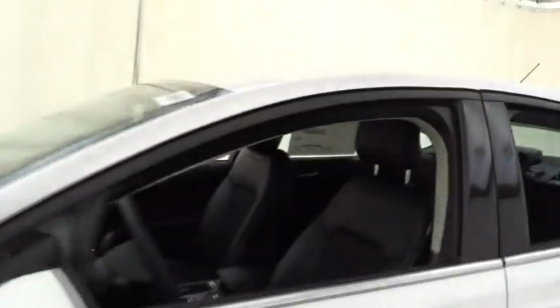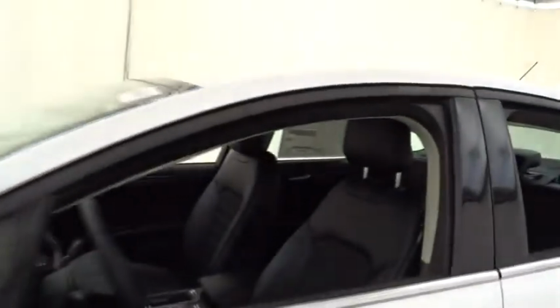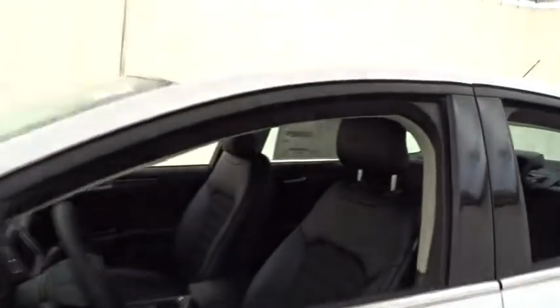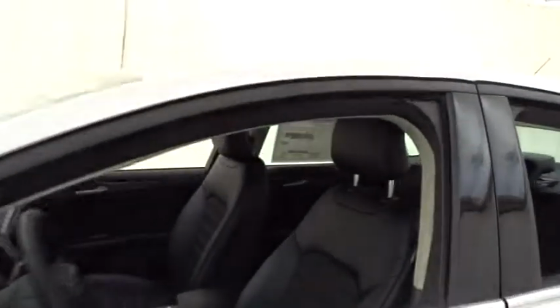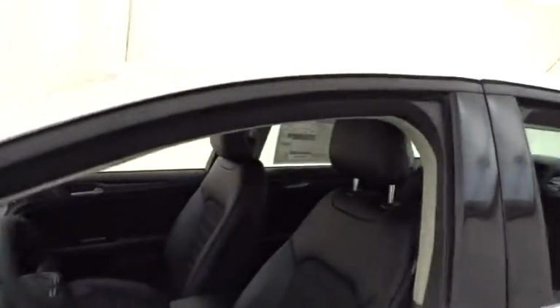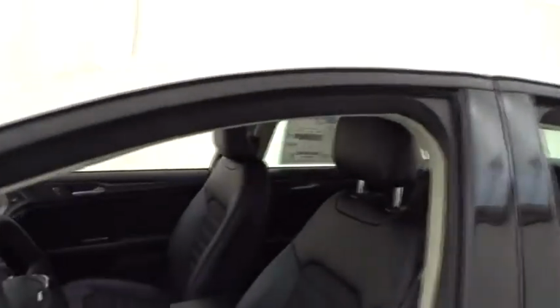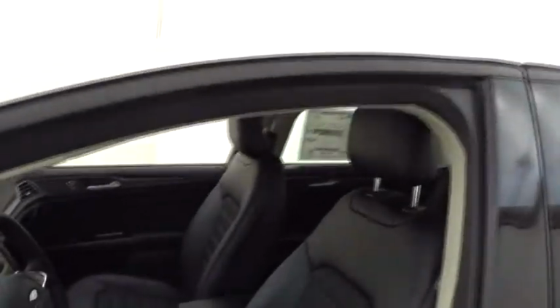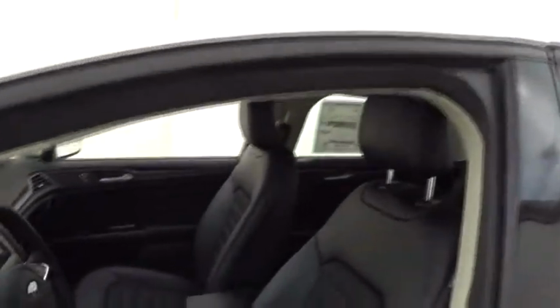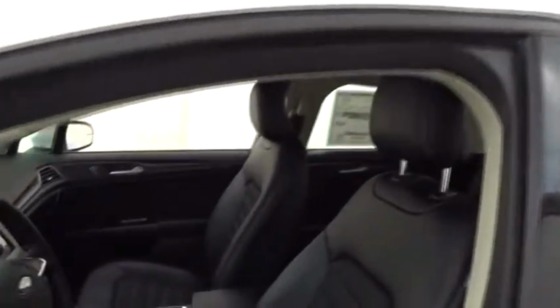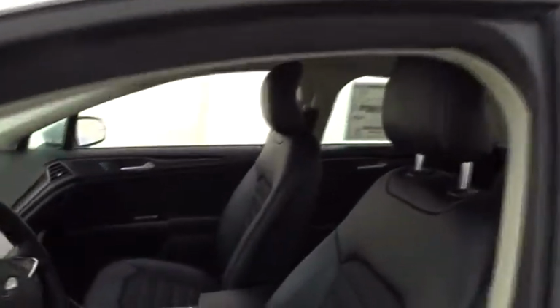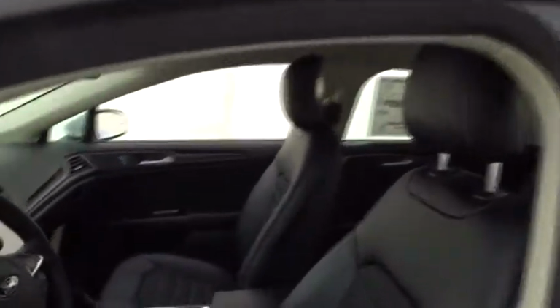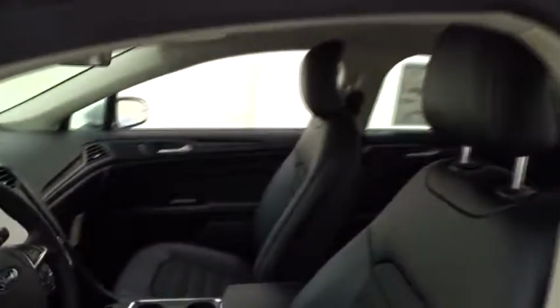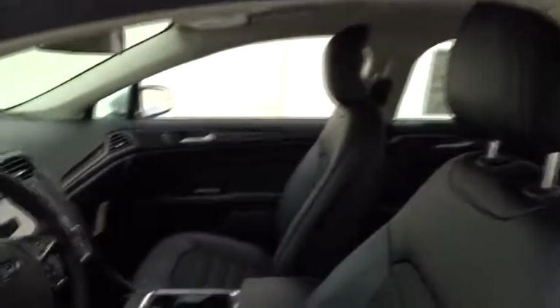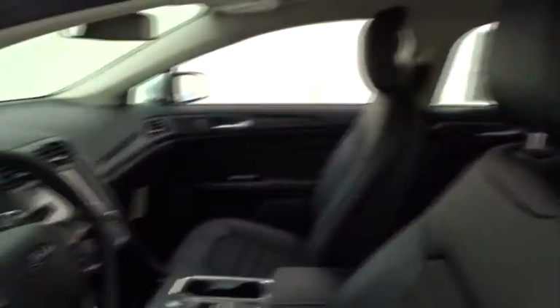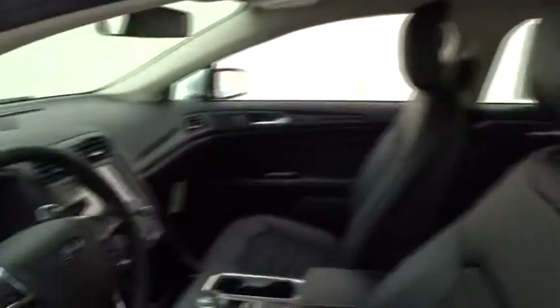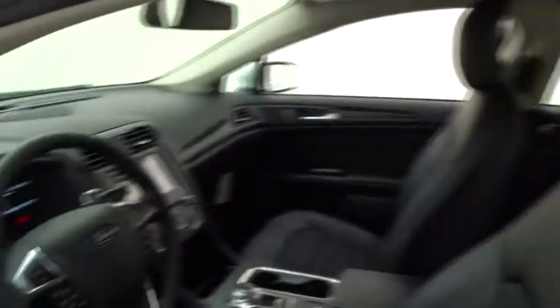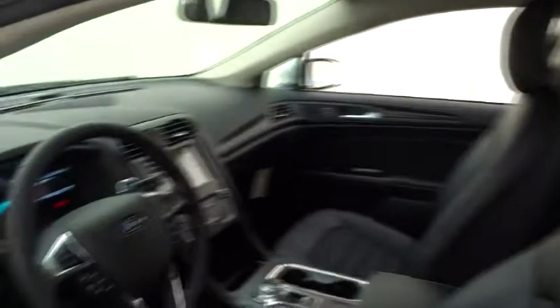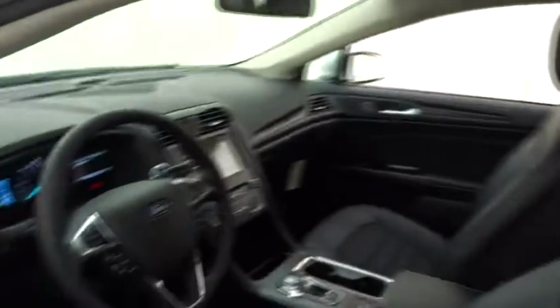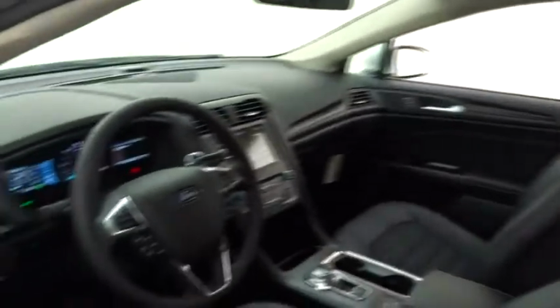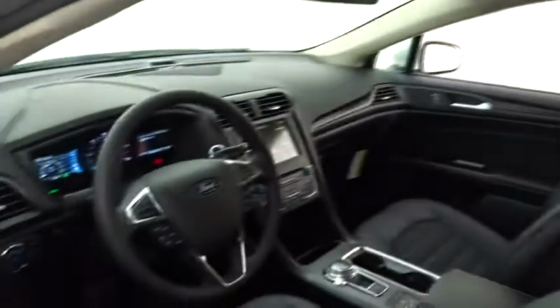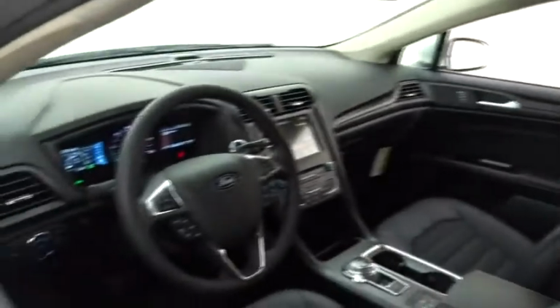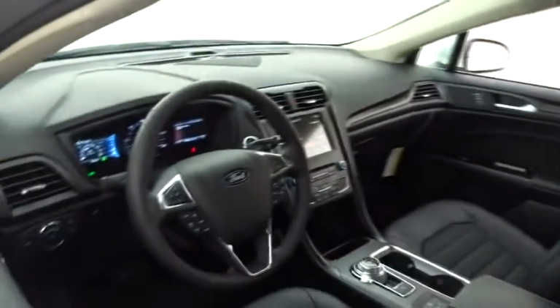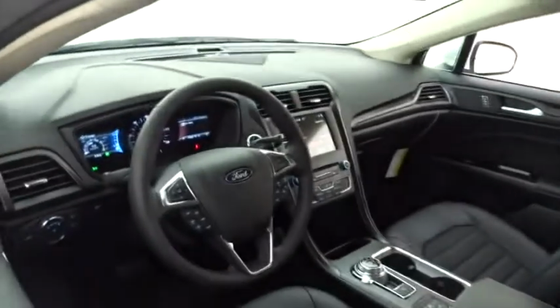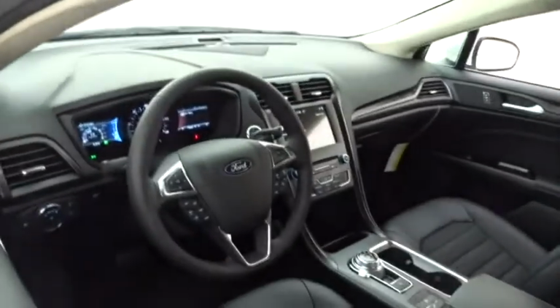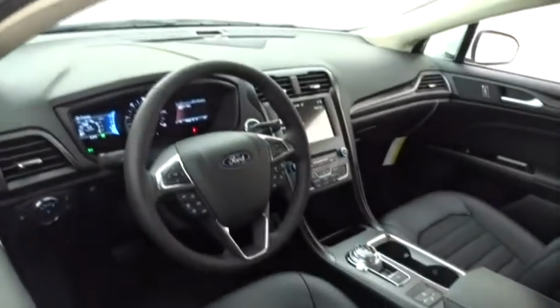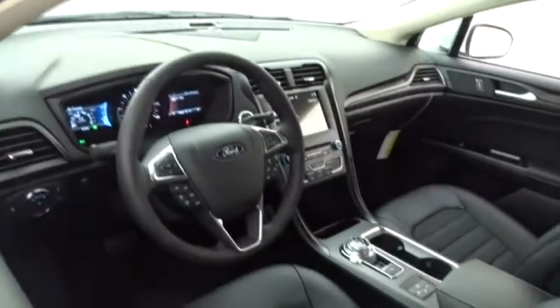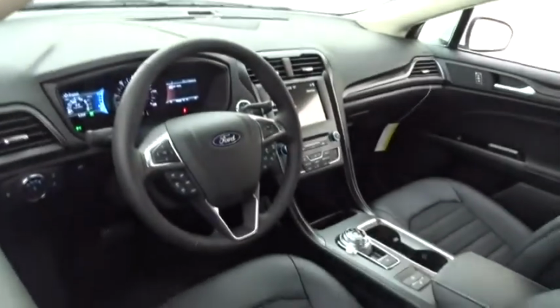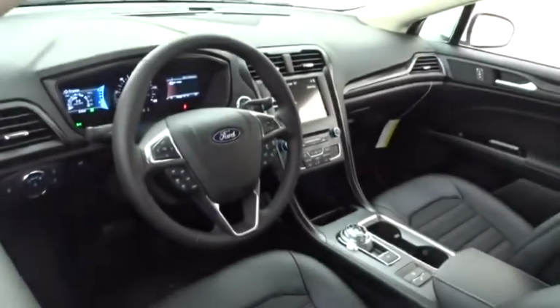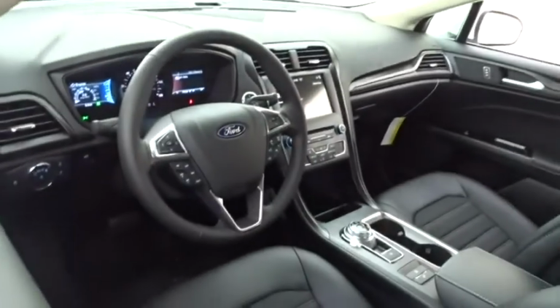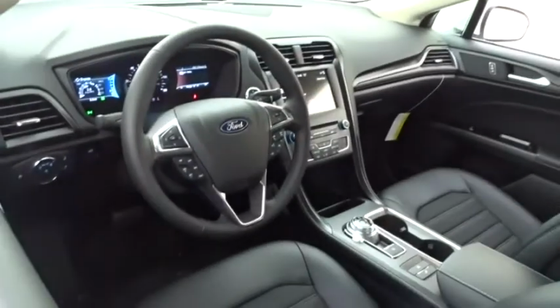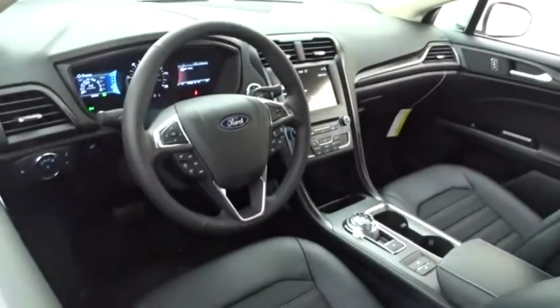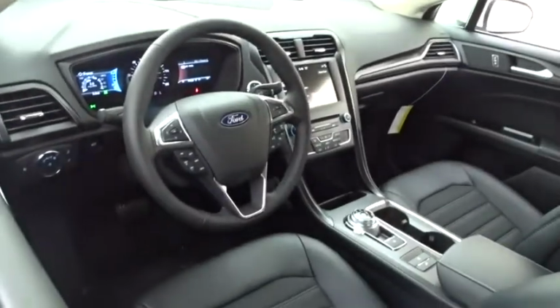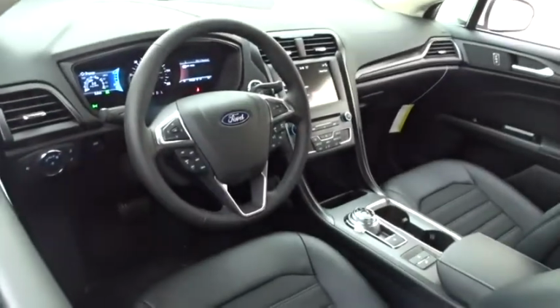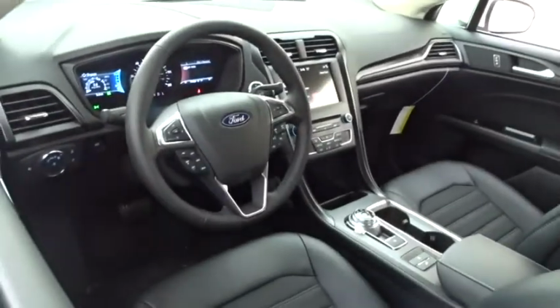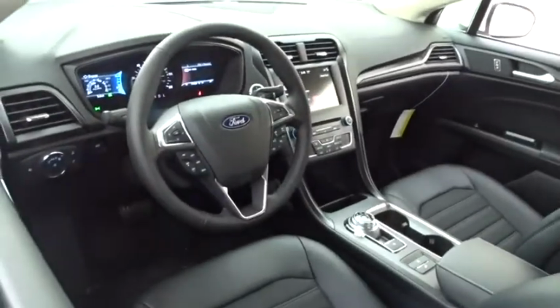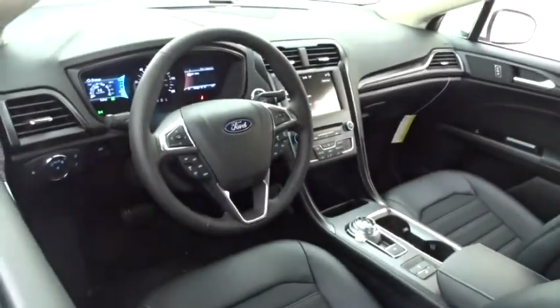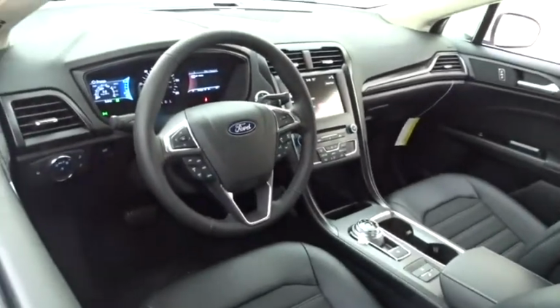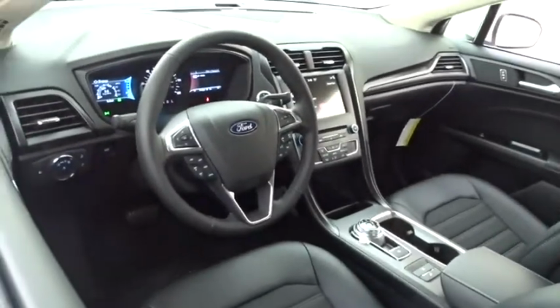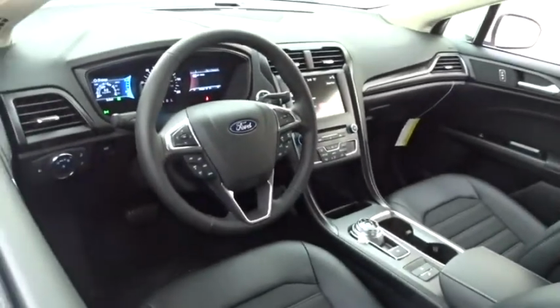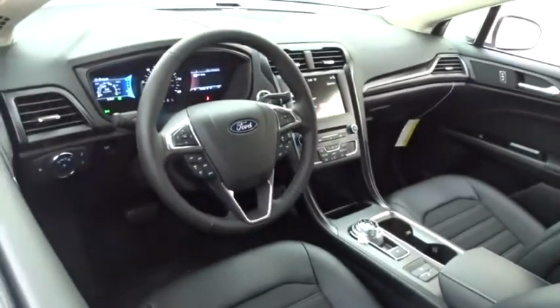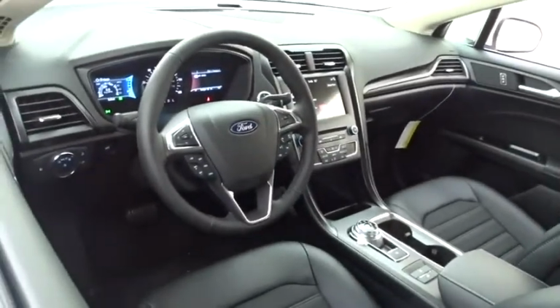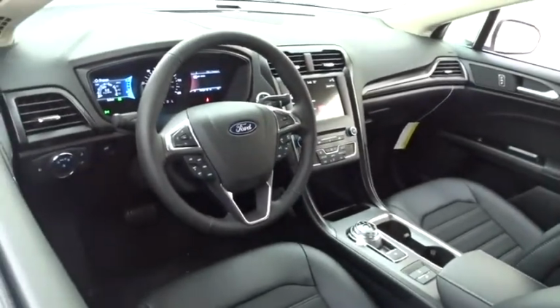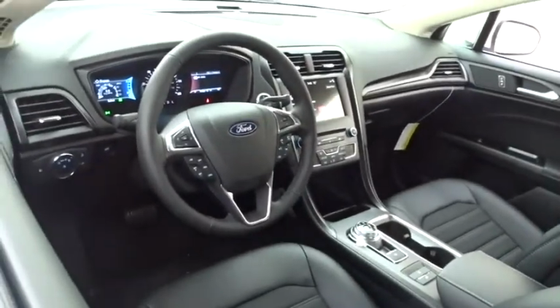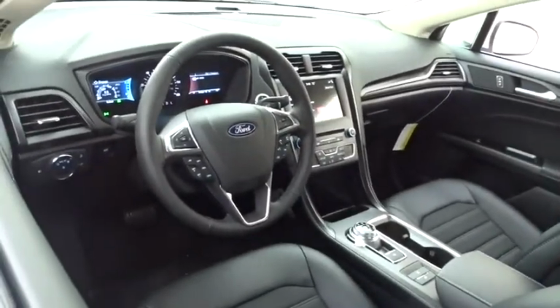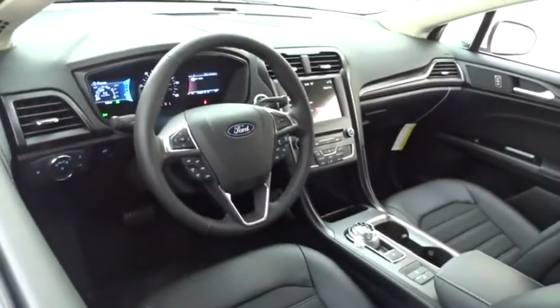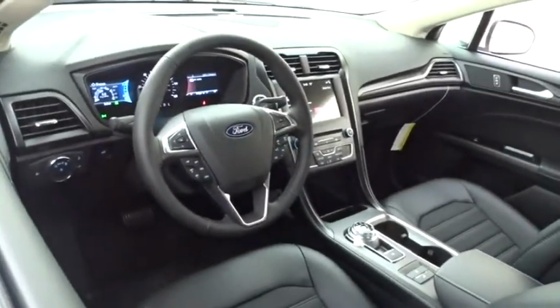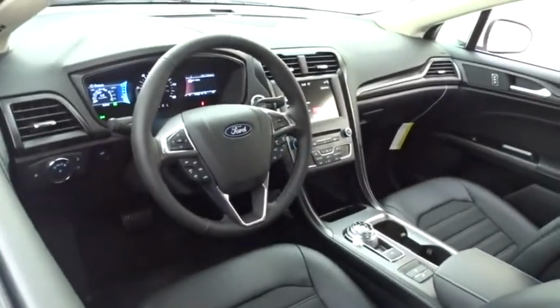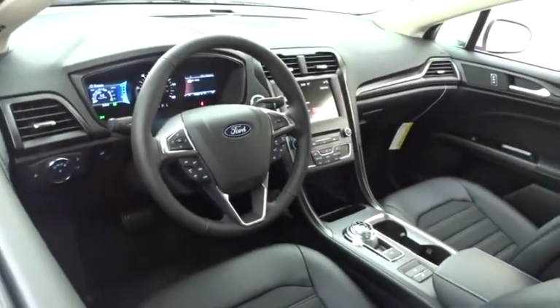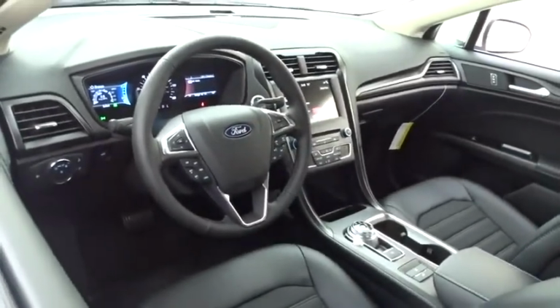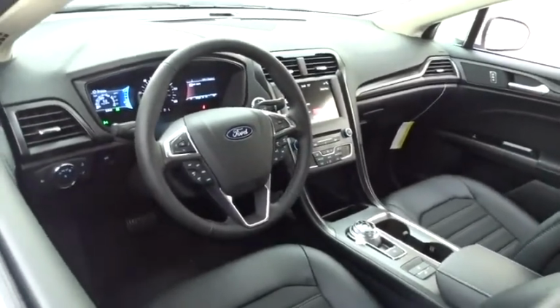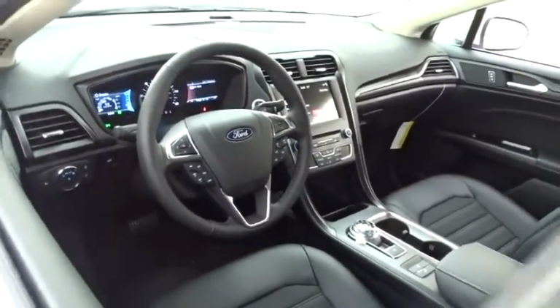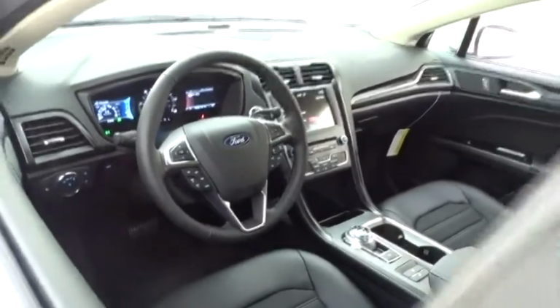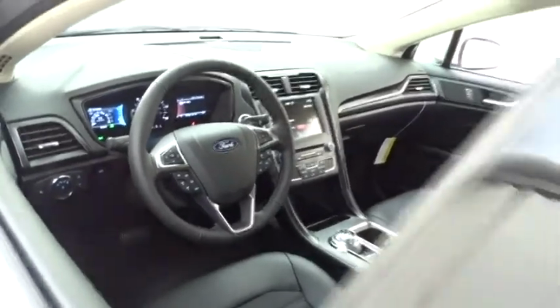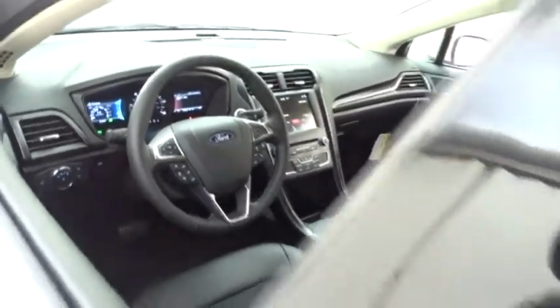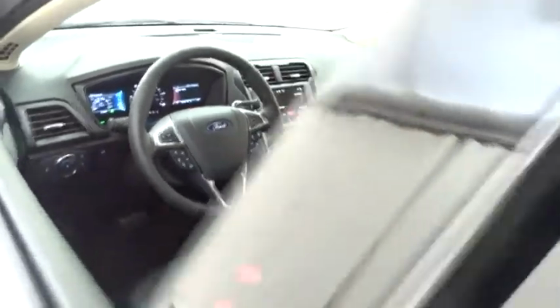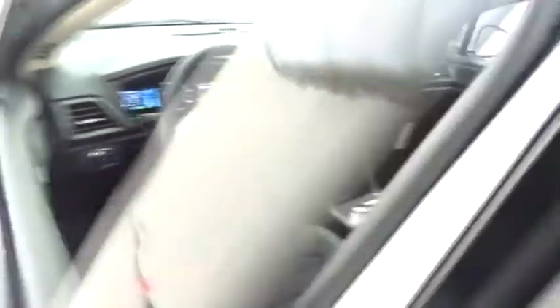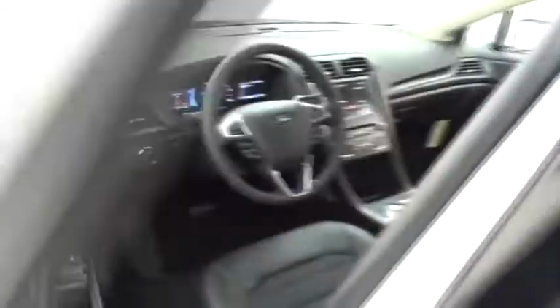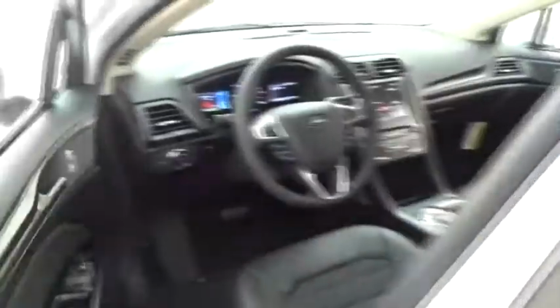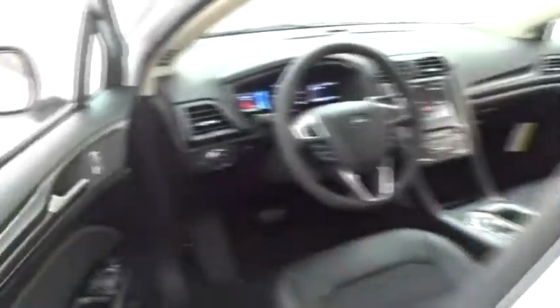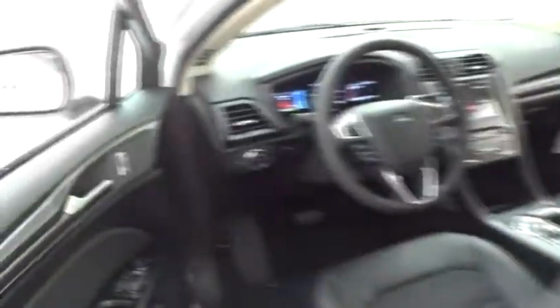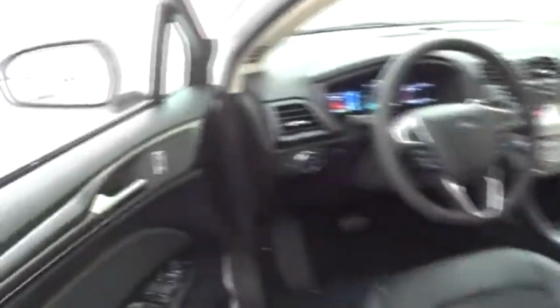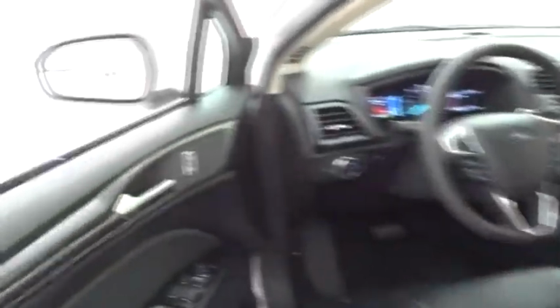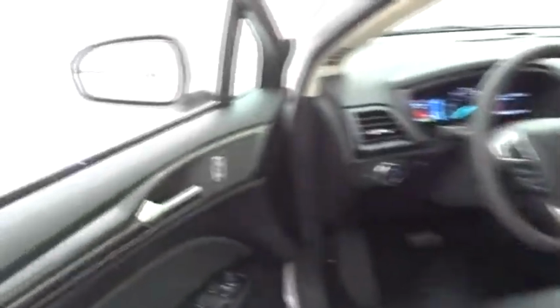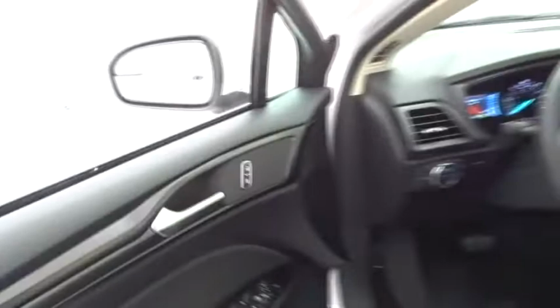Bluetooth. Adjustable steering wheel. Power steering. Keyless start. Cruise control. Floor mats. Four-wheel disc brakes.